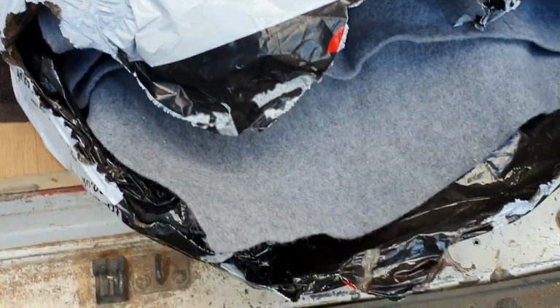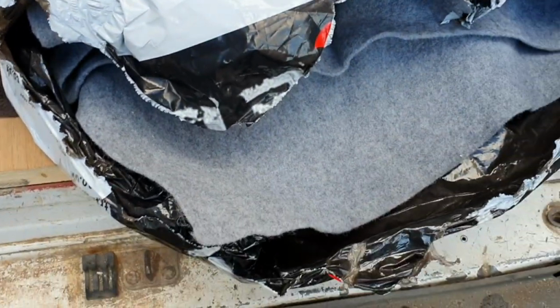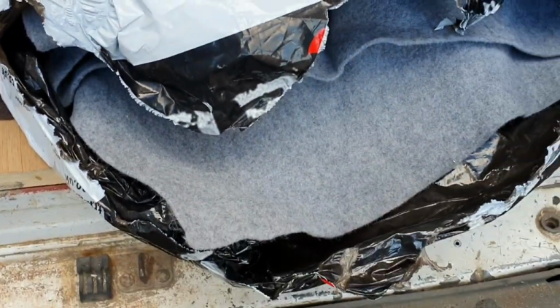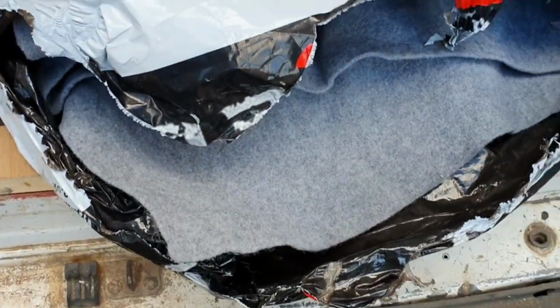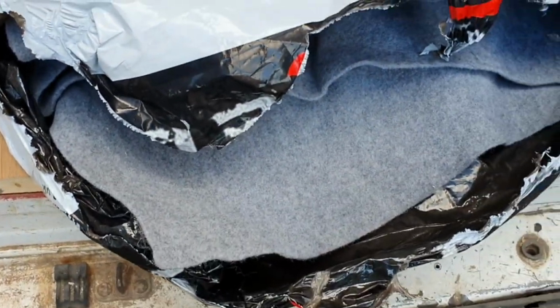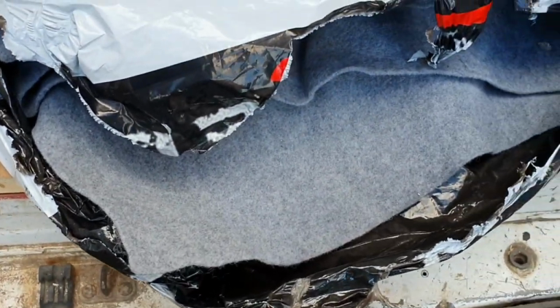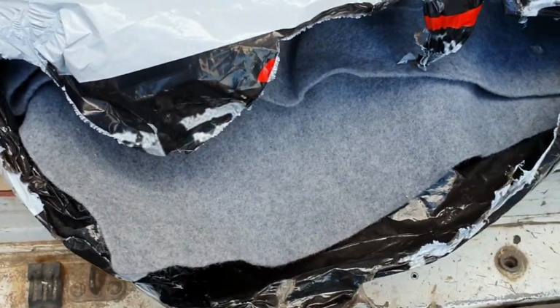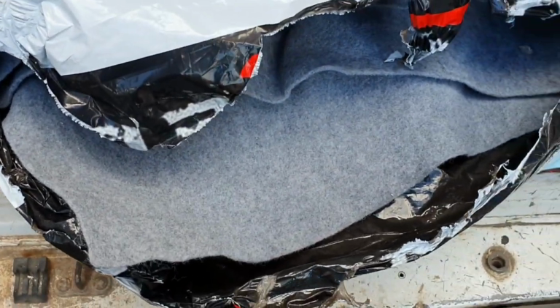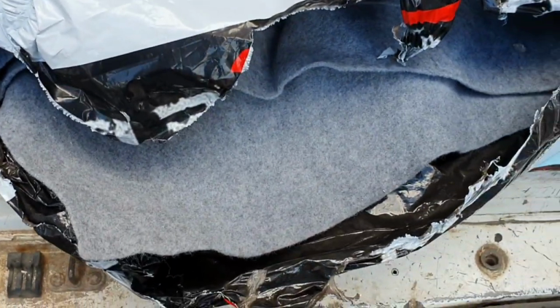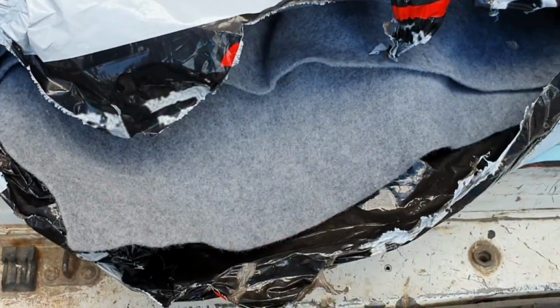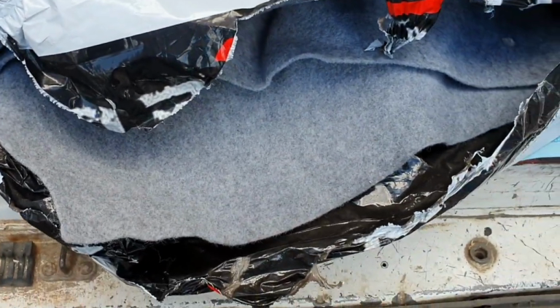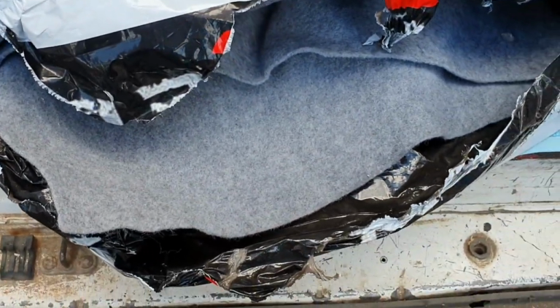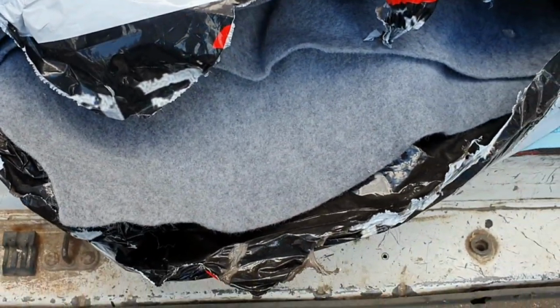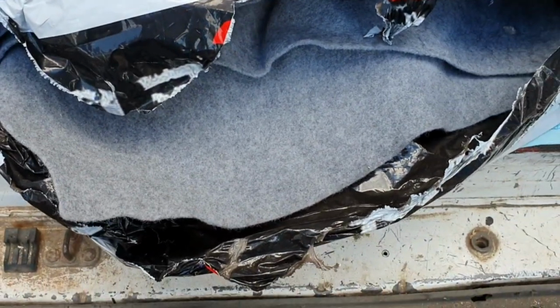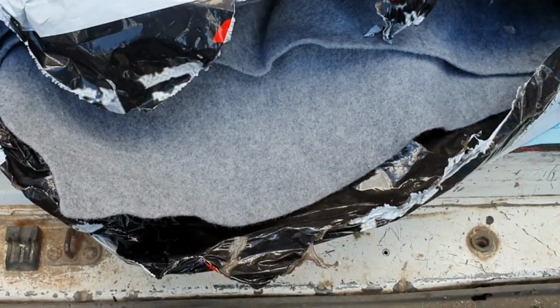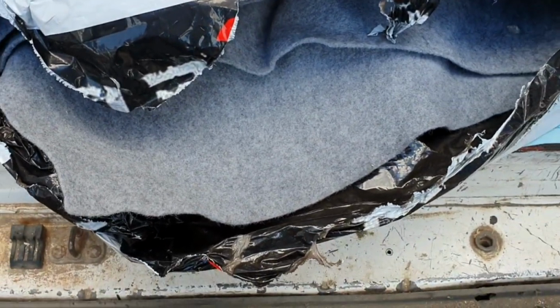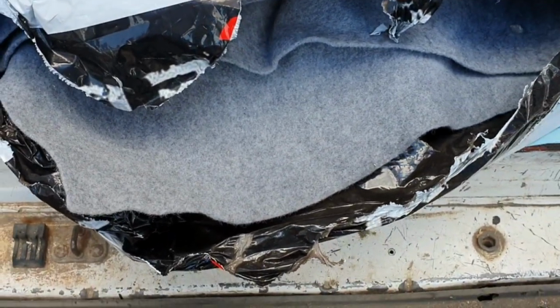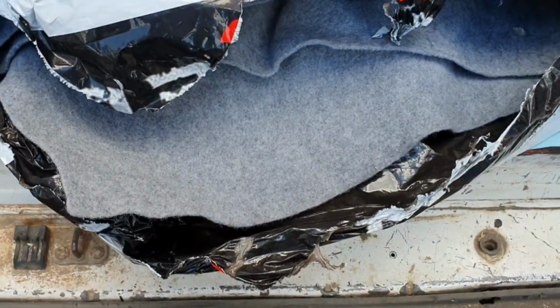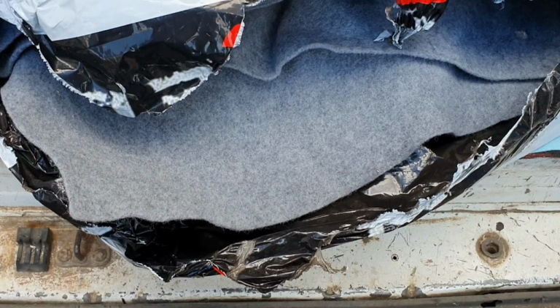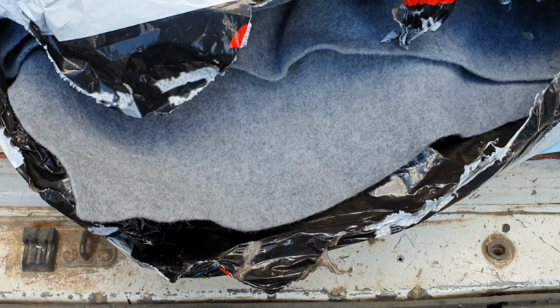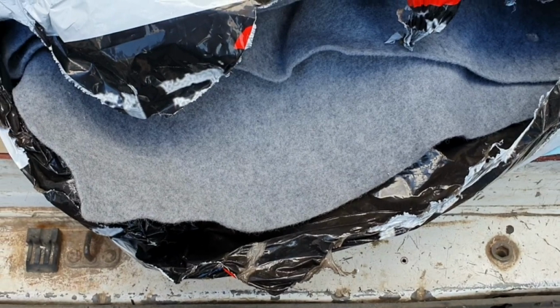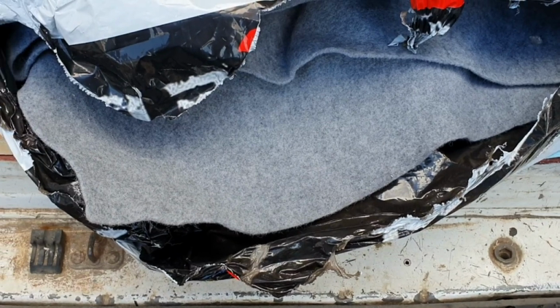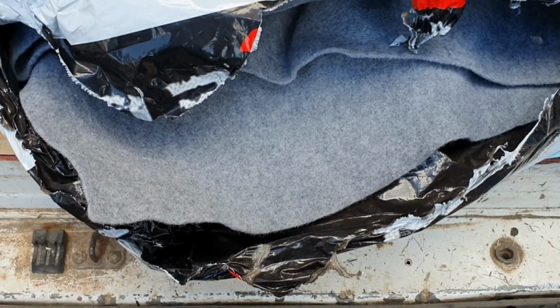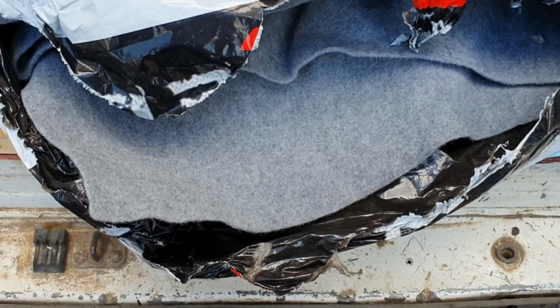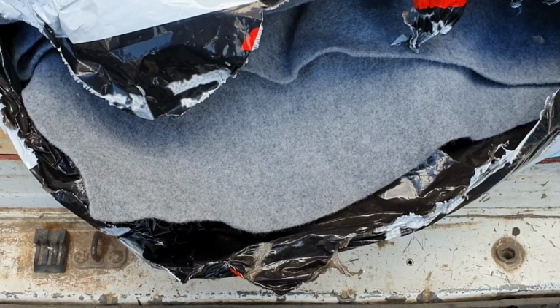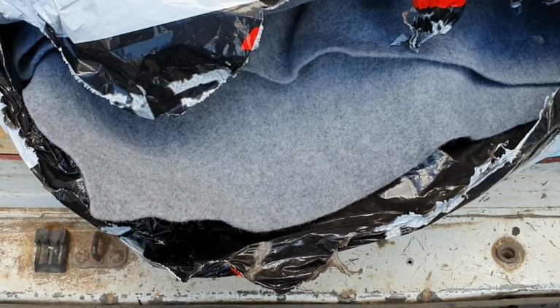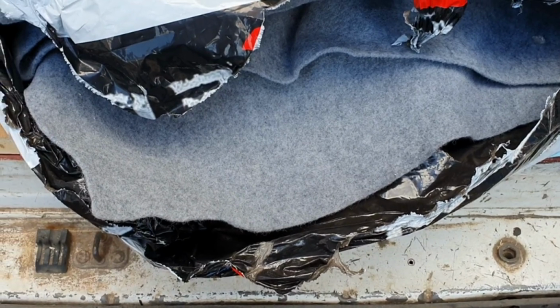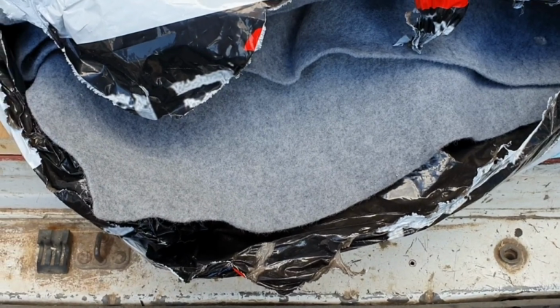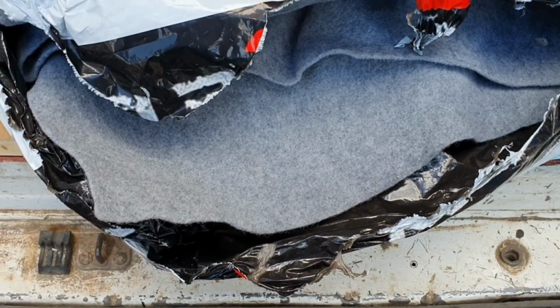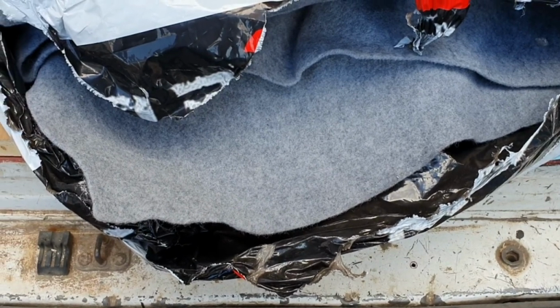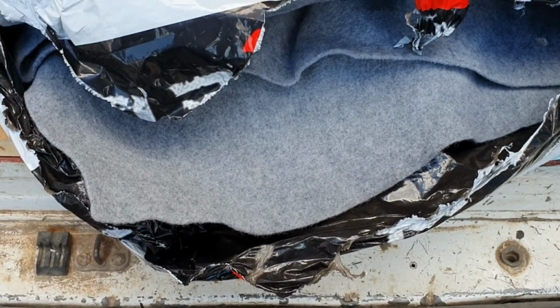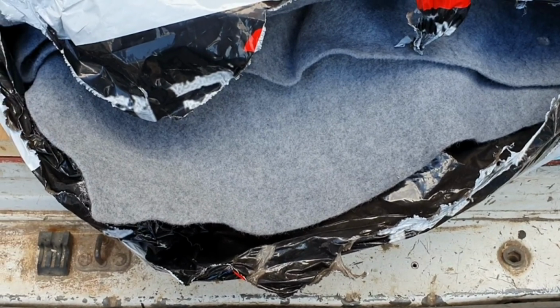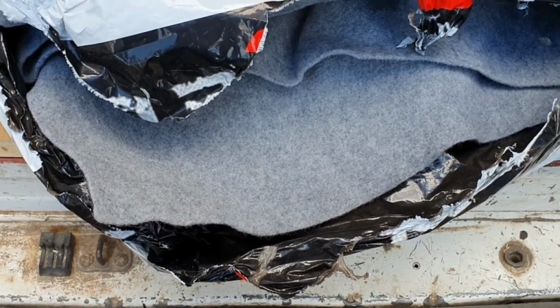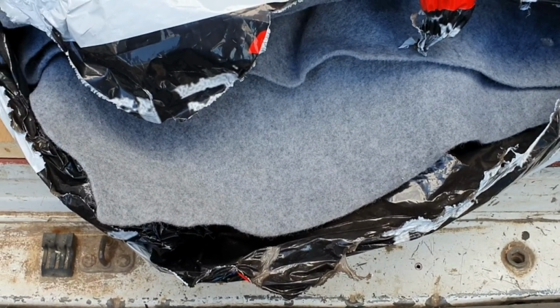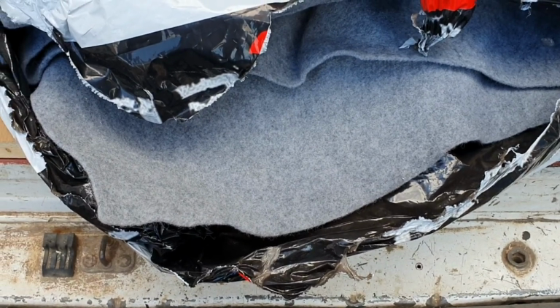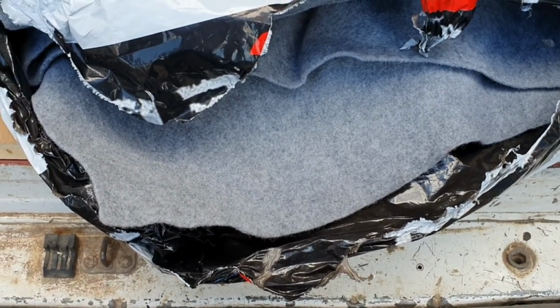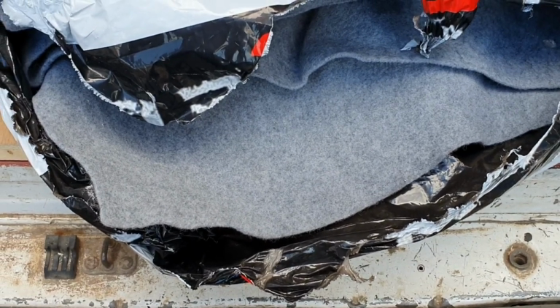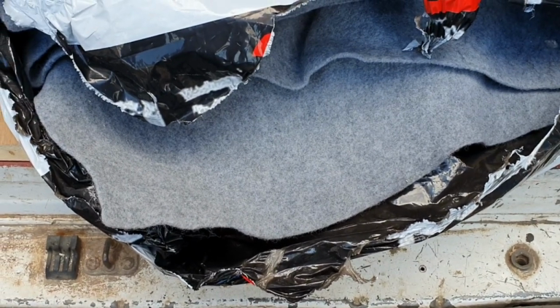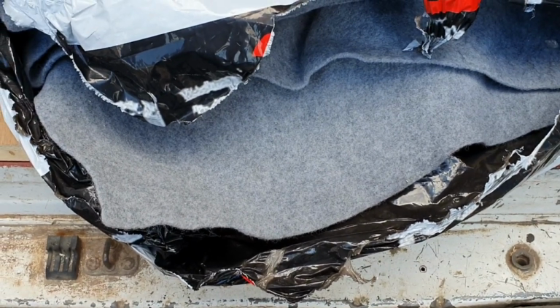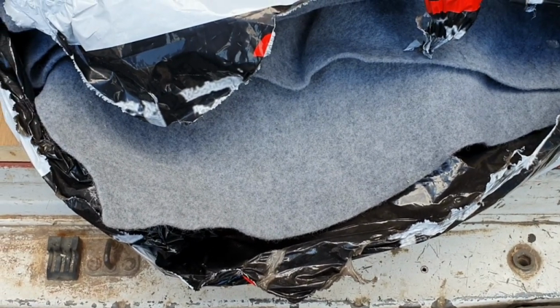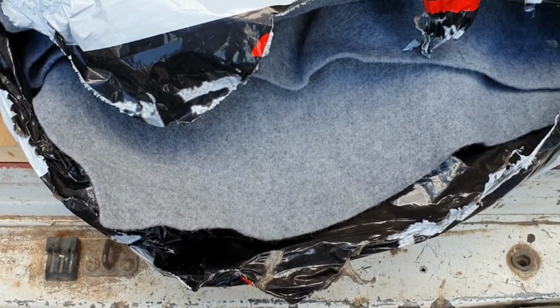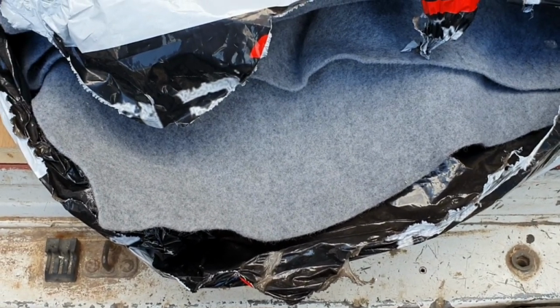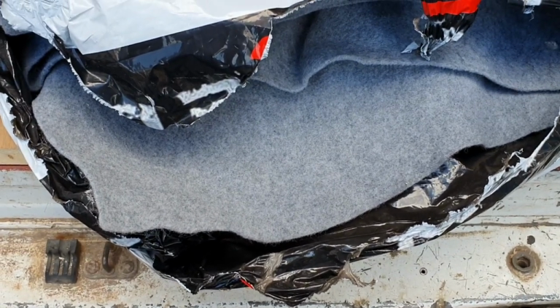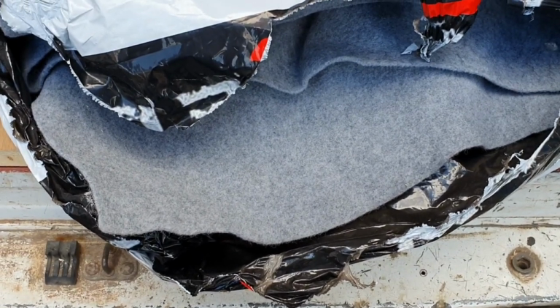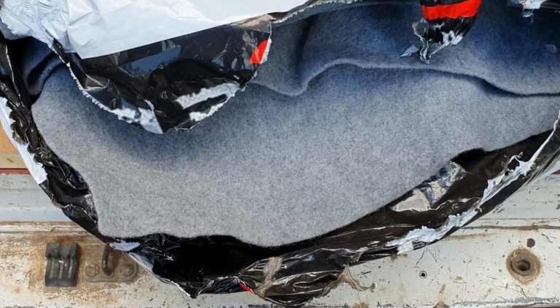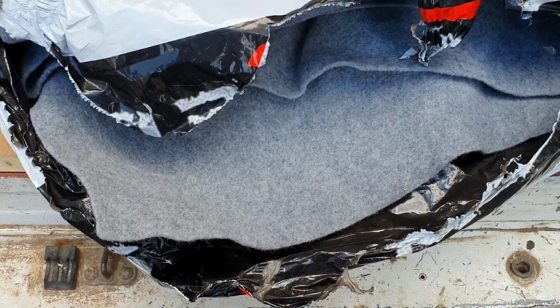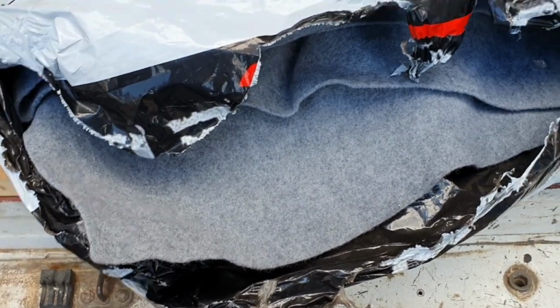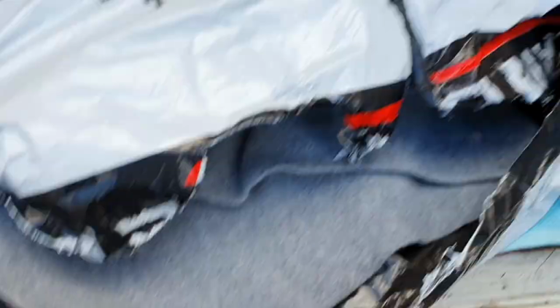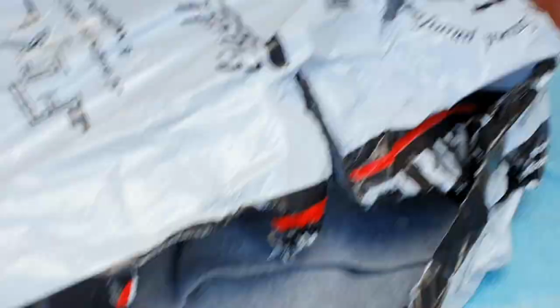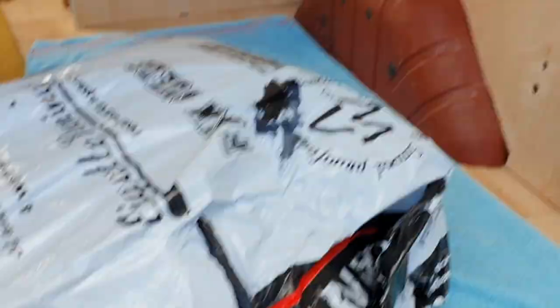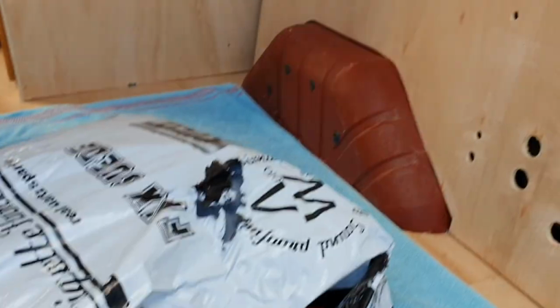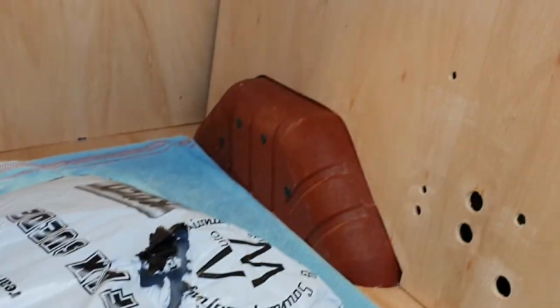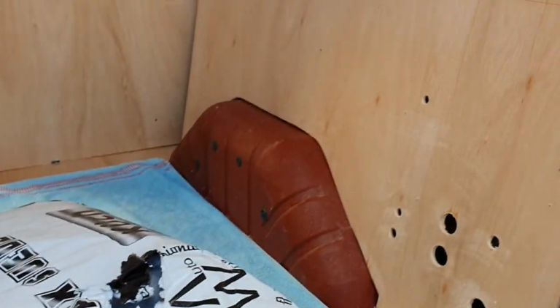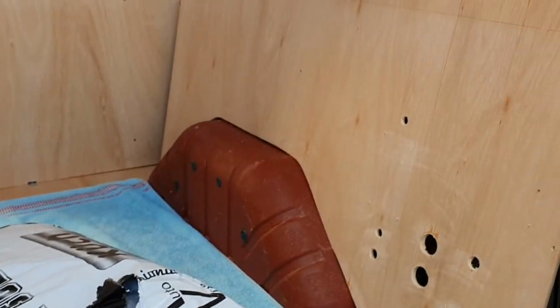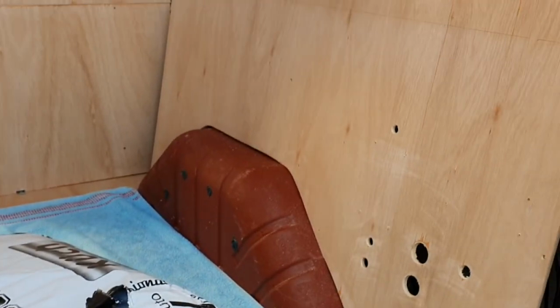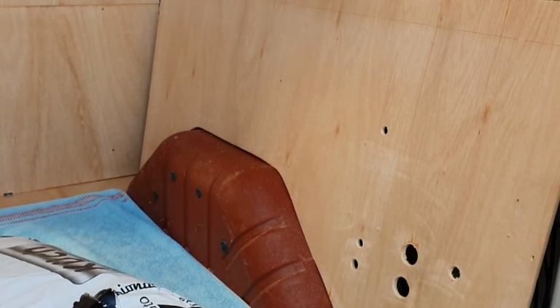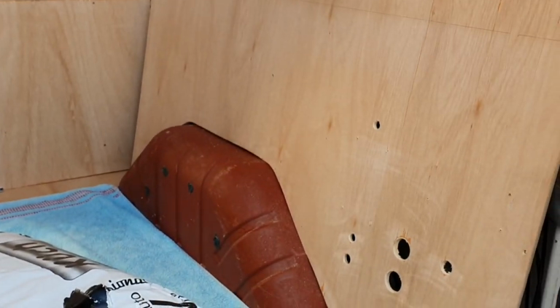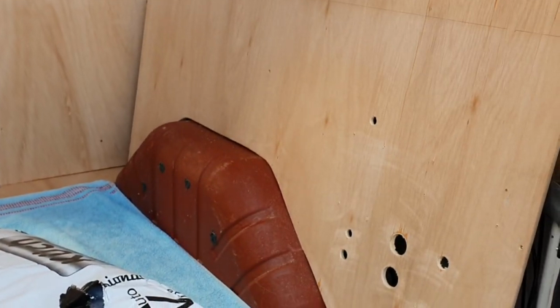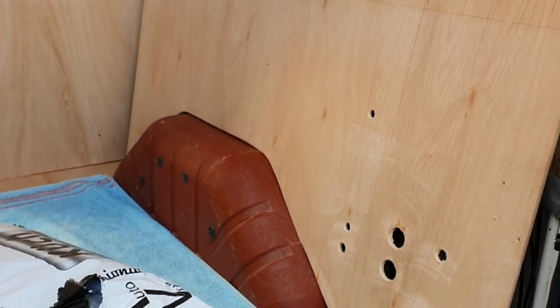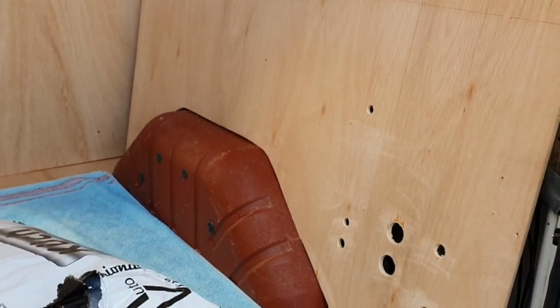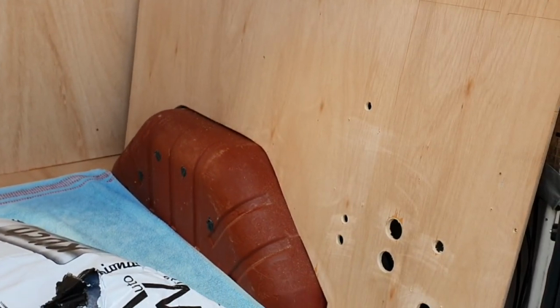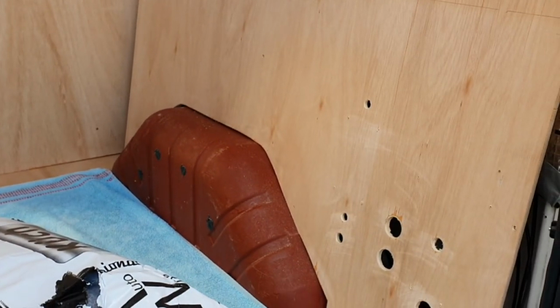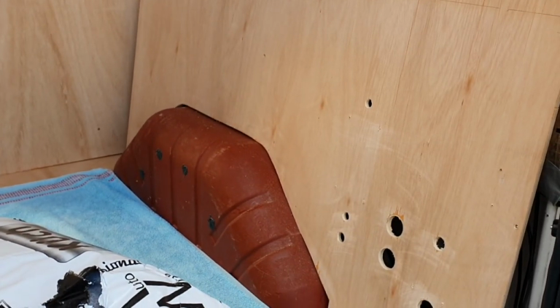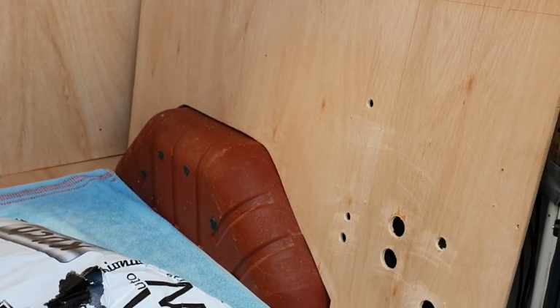I'm just going to cut a piece out now, put it on the floor of the van, spray some glue on it and stick that panel to it.